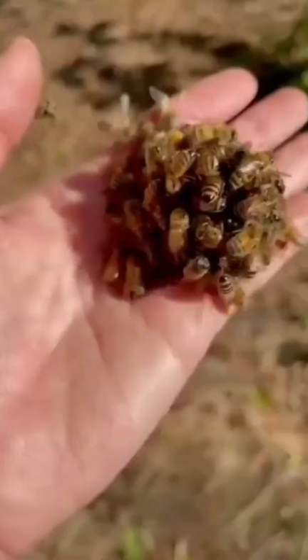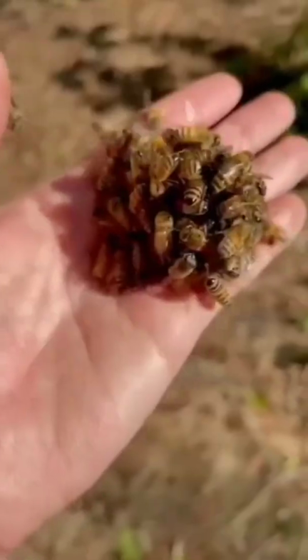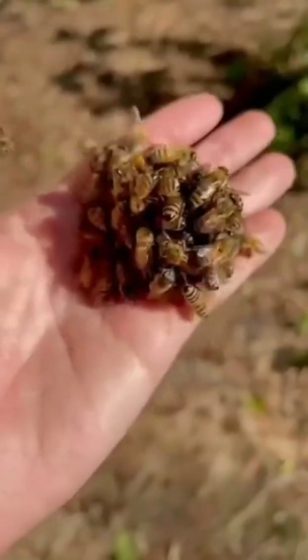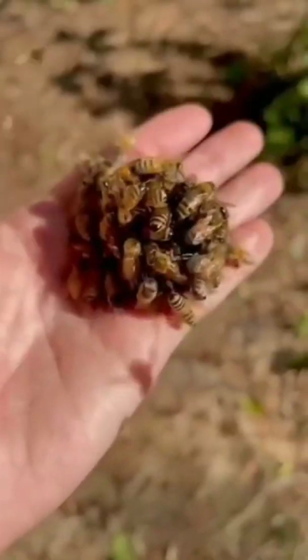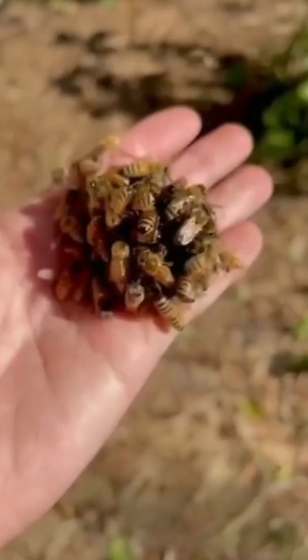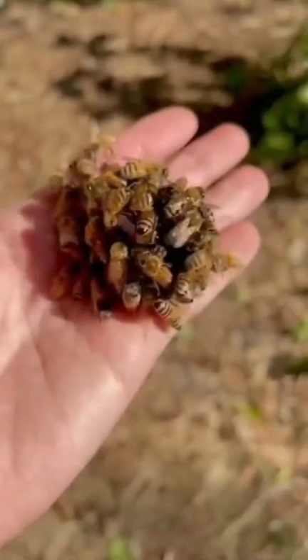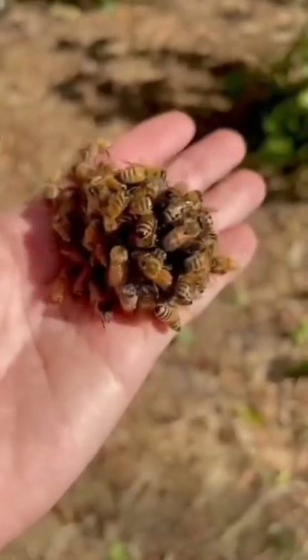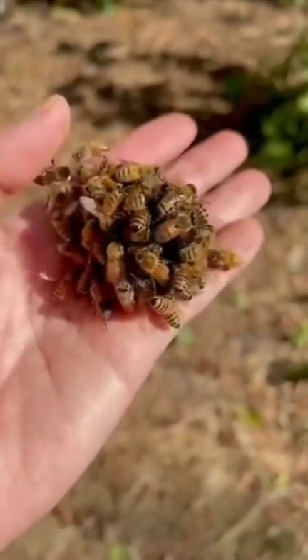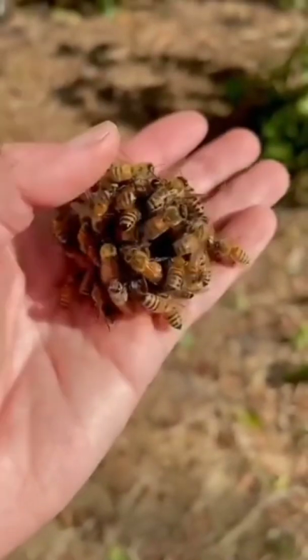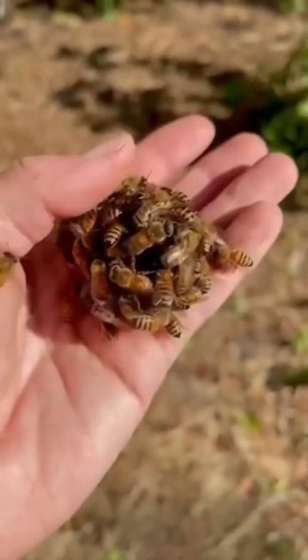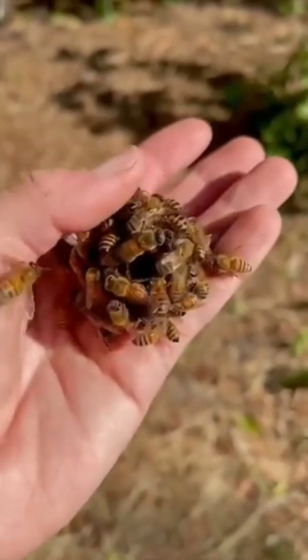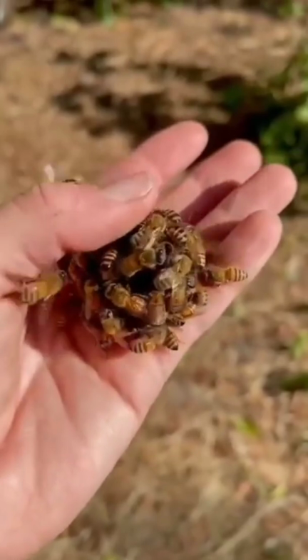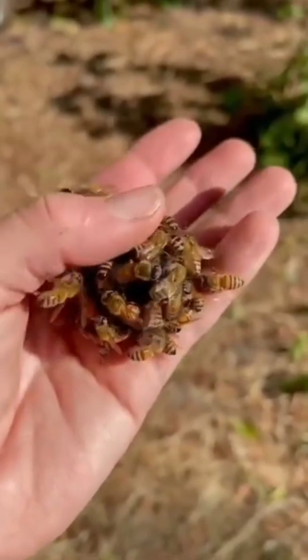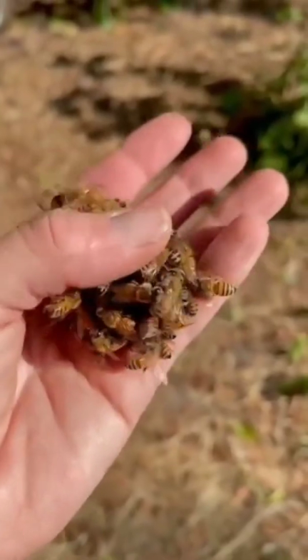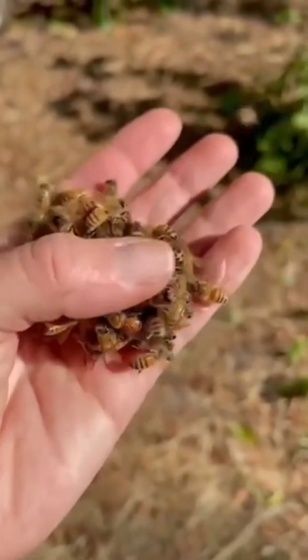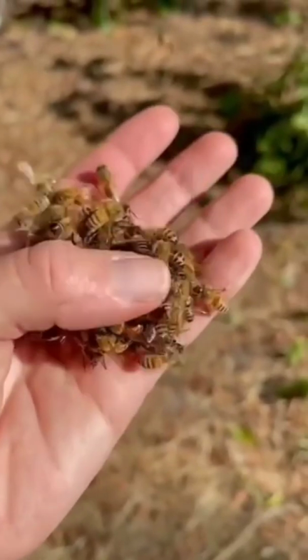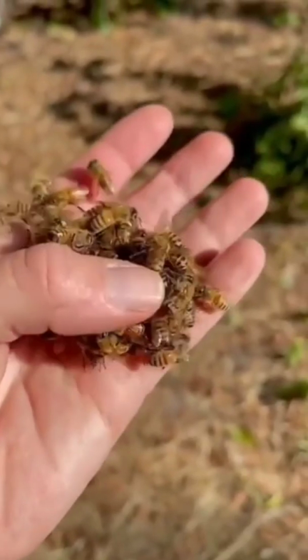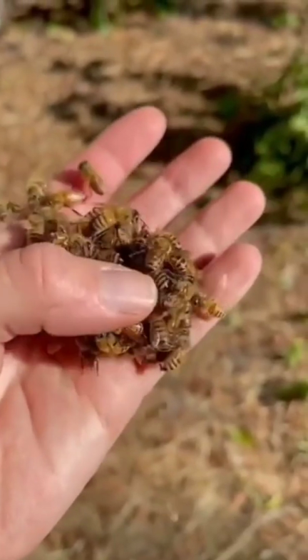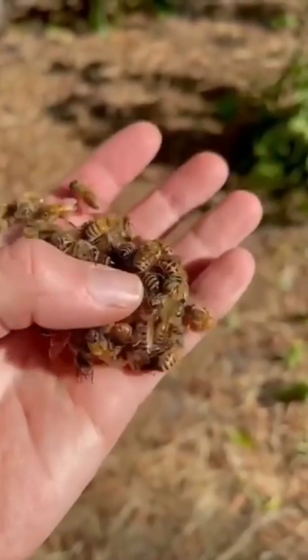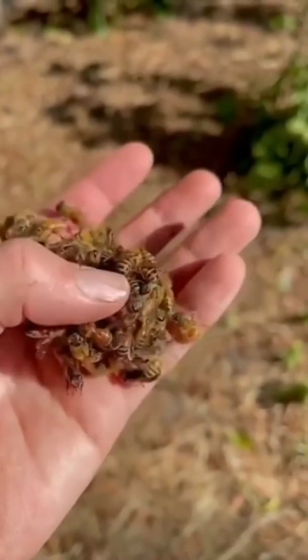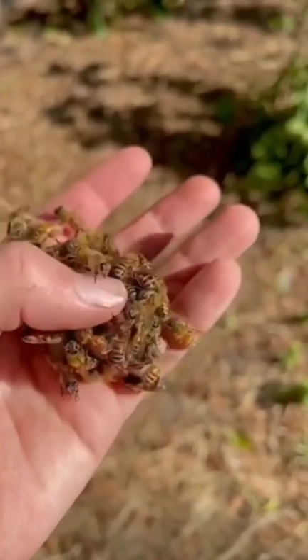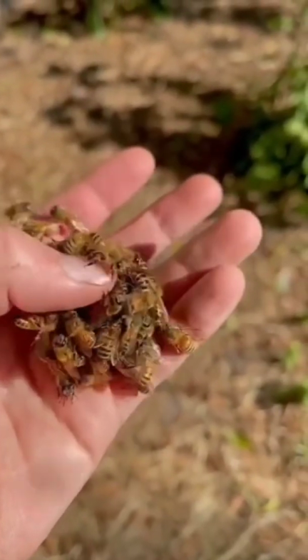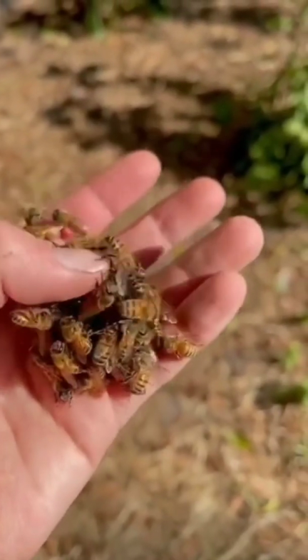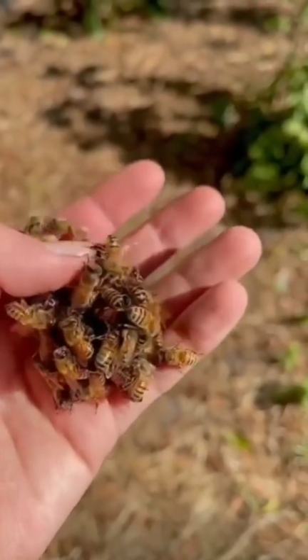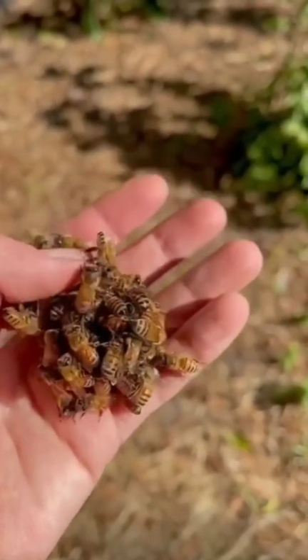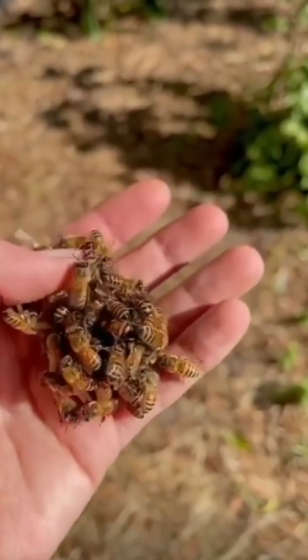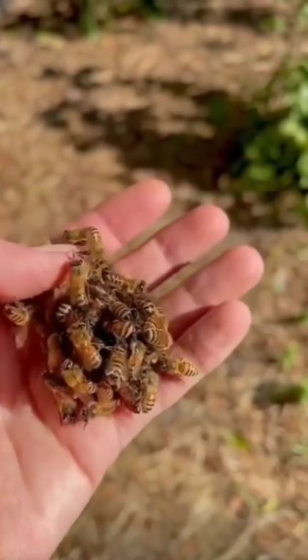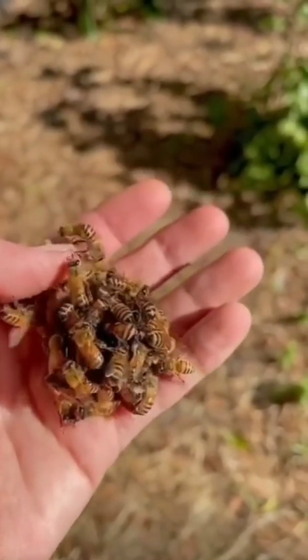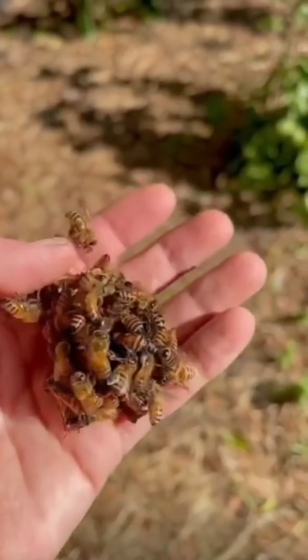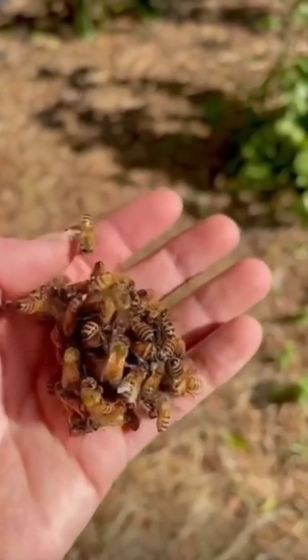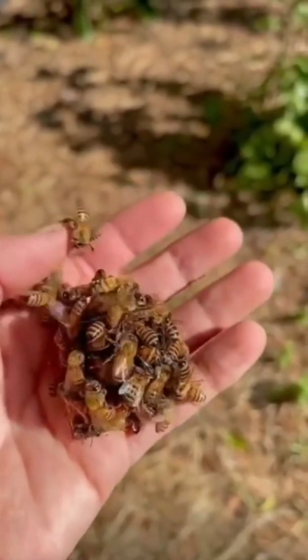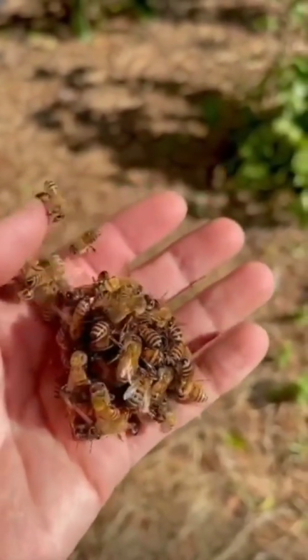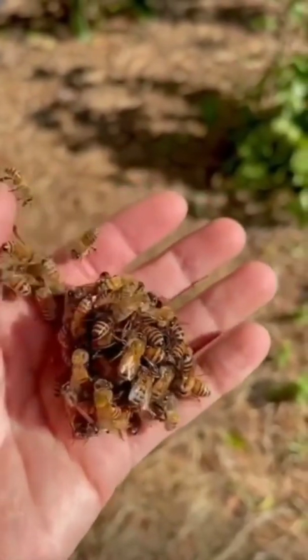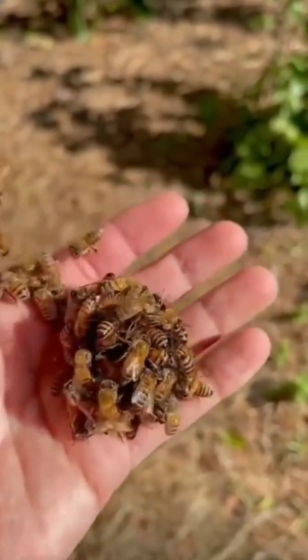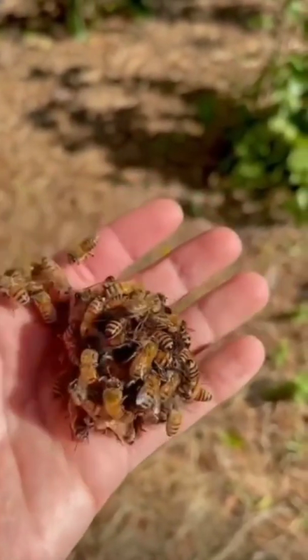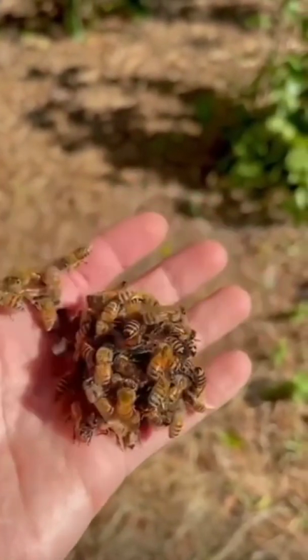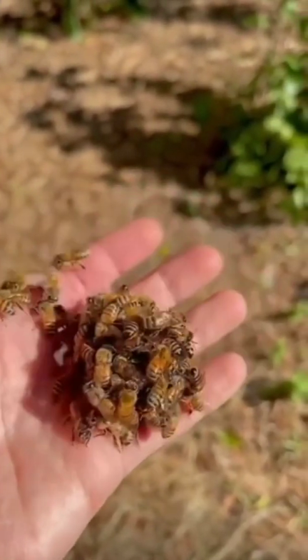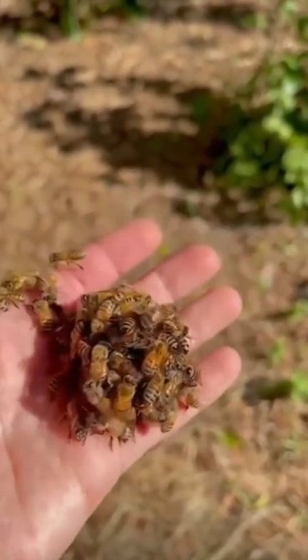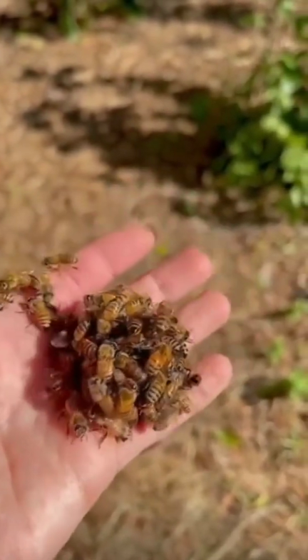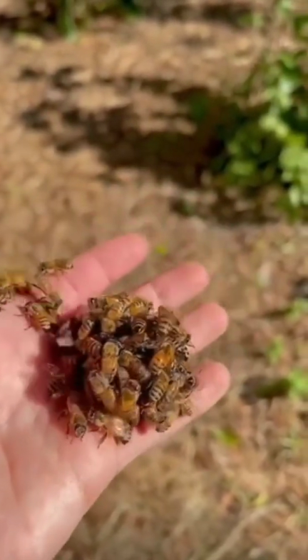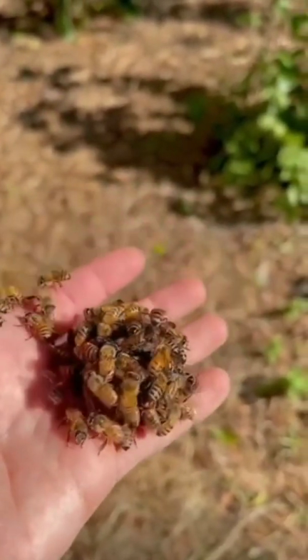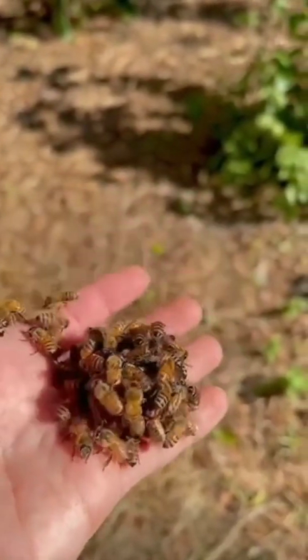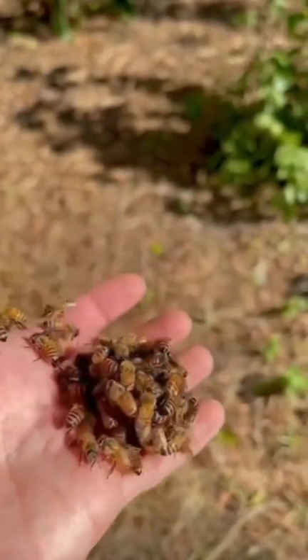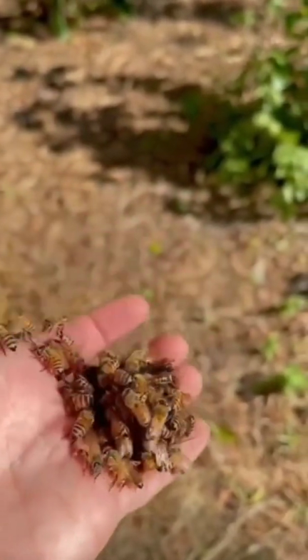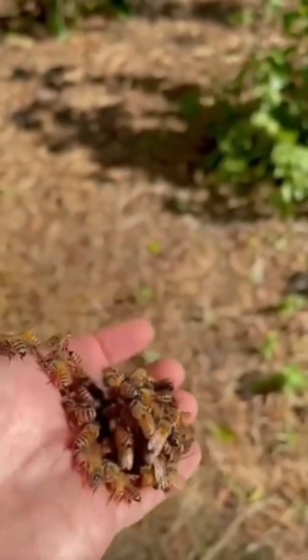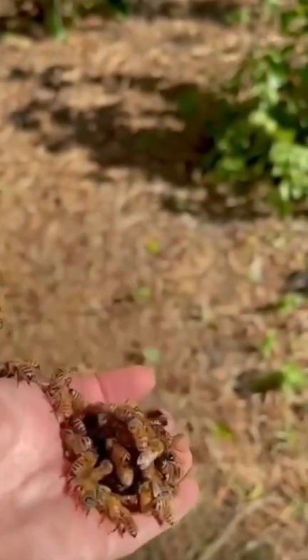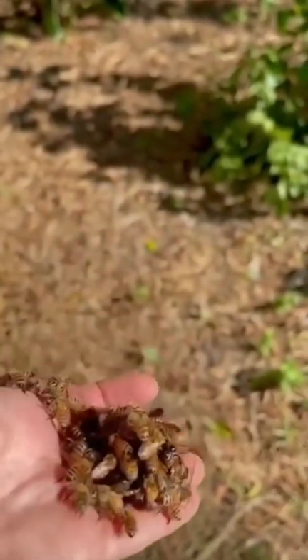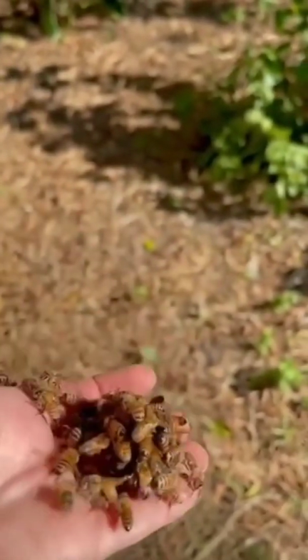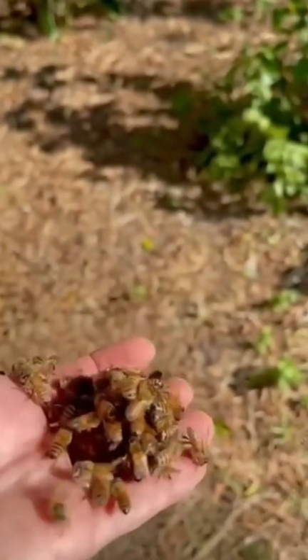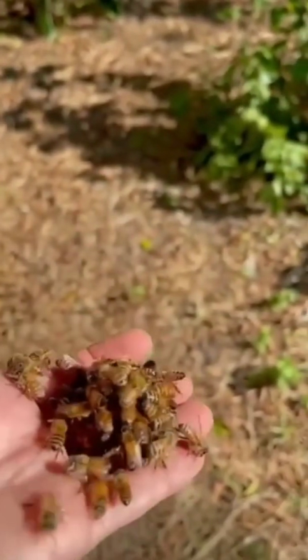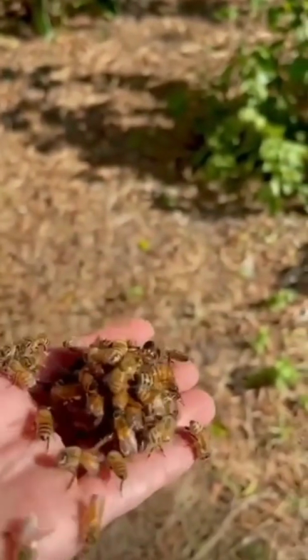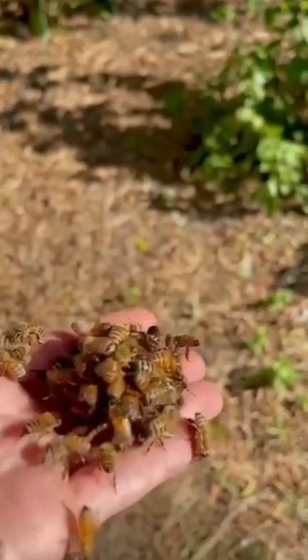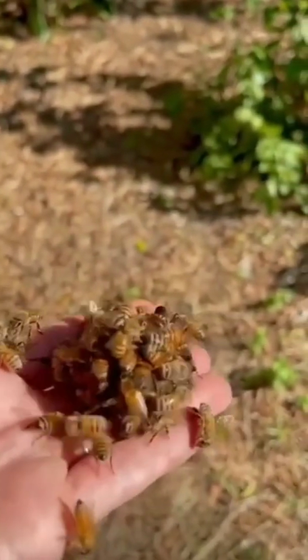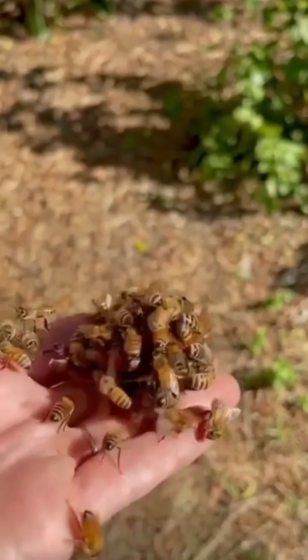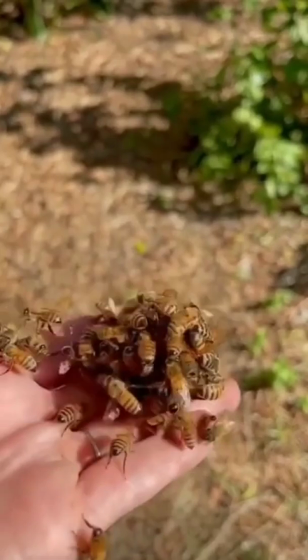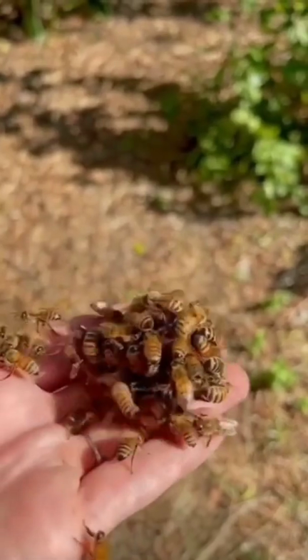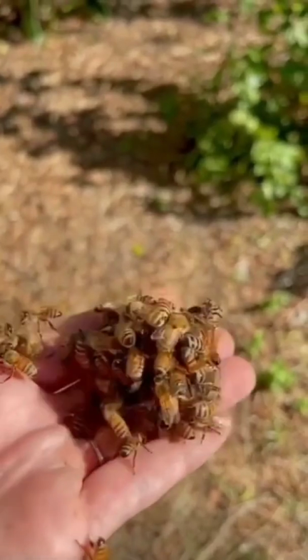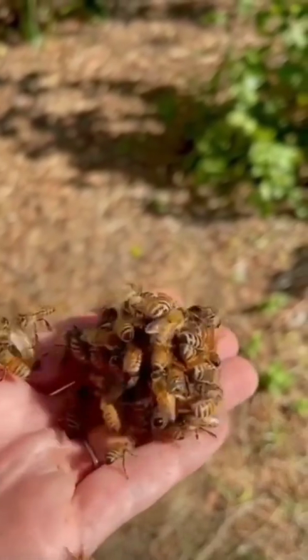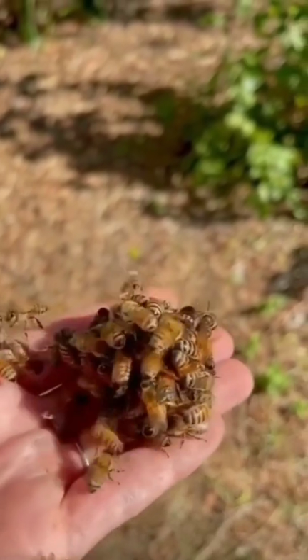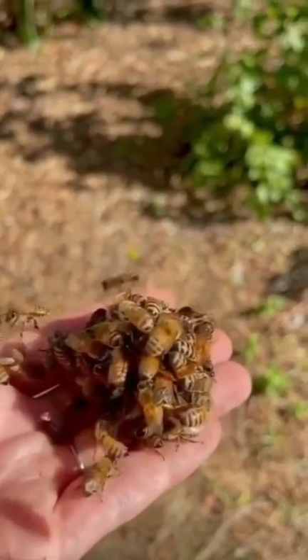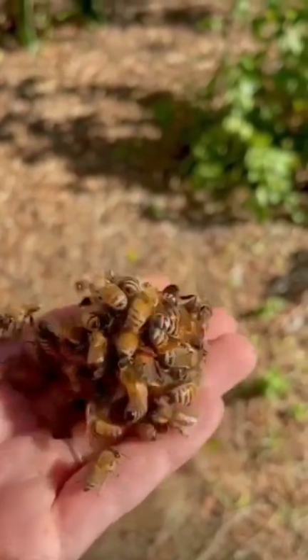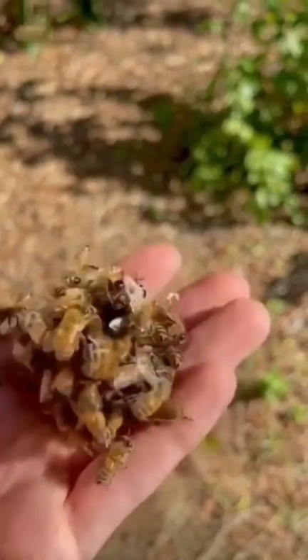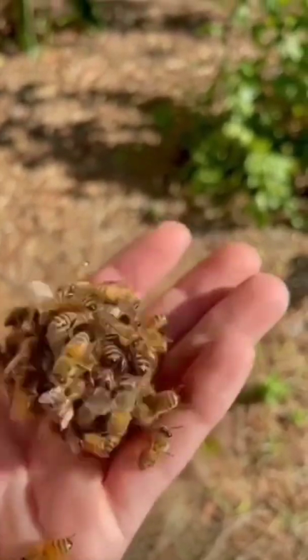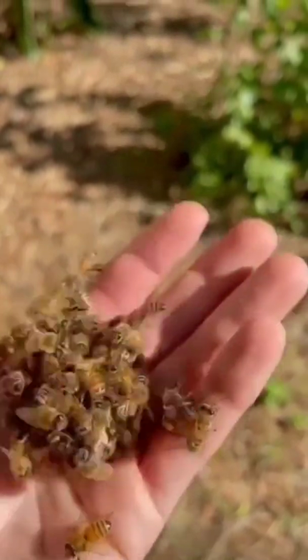There are more than 20,000 species of bees. Bees can see all colors except red. The average beehive can house around 50,000 bees.